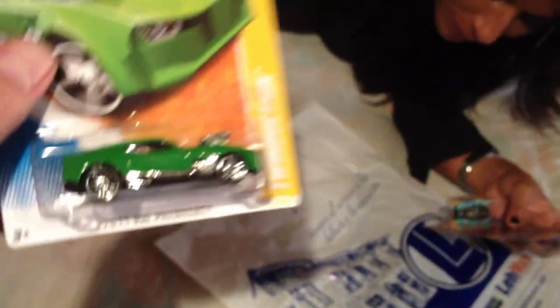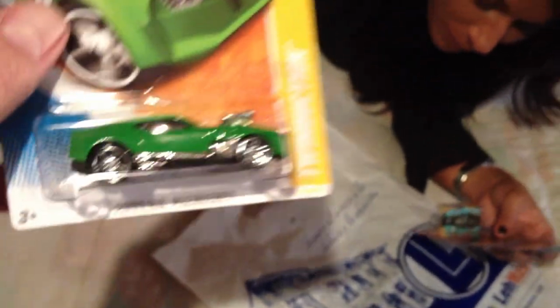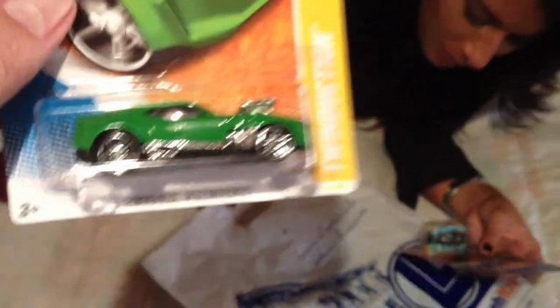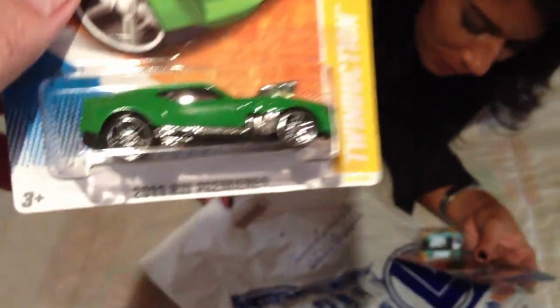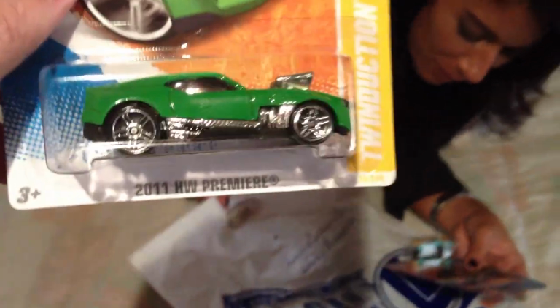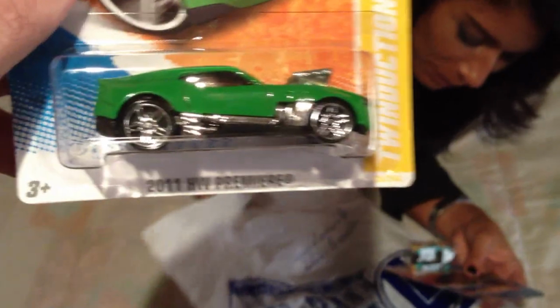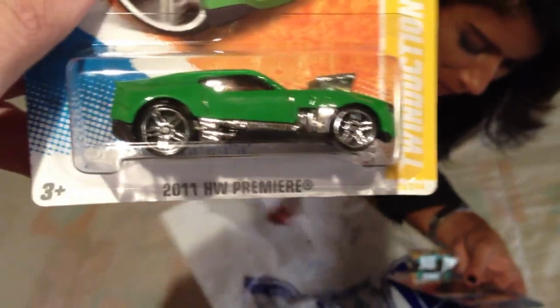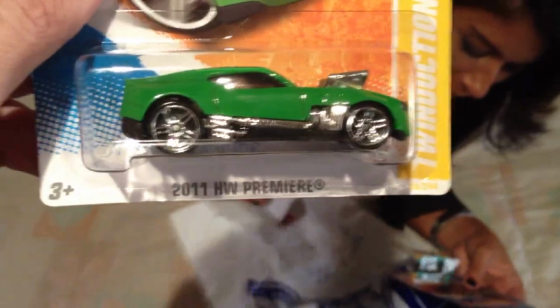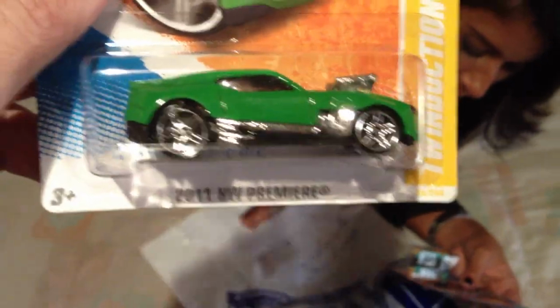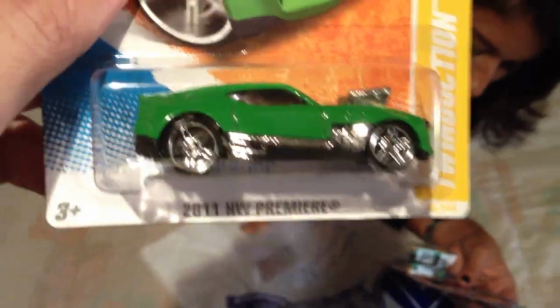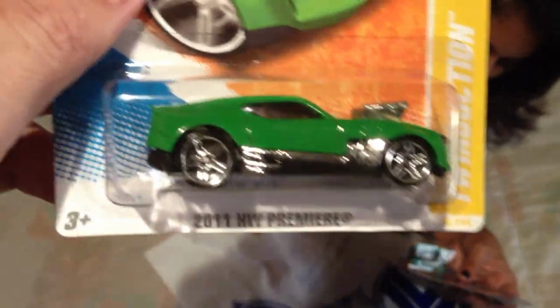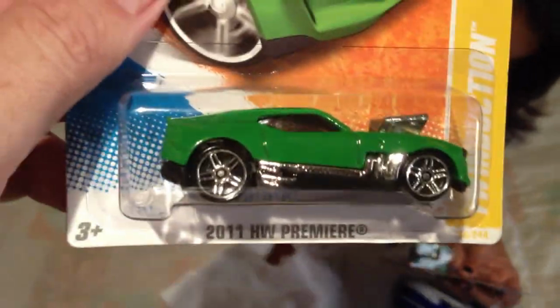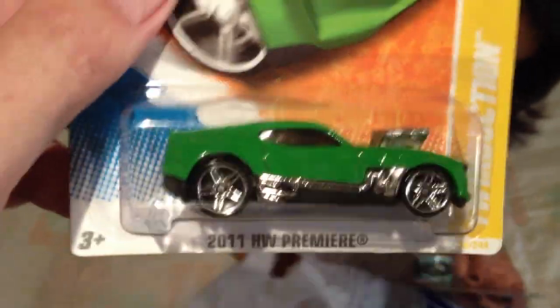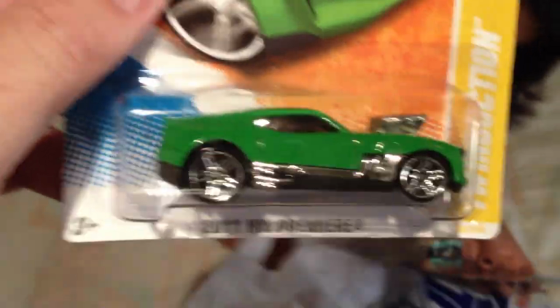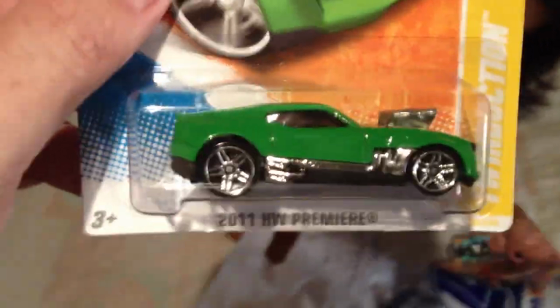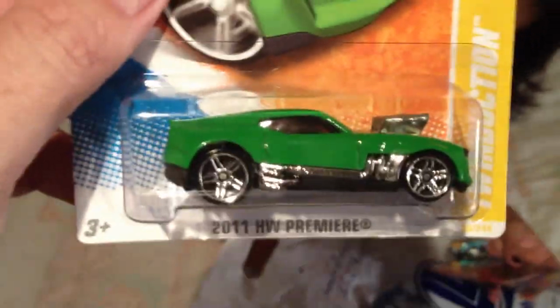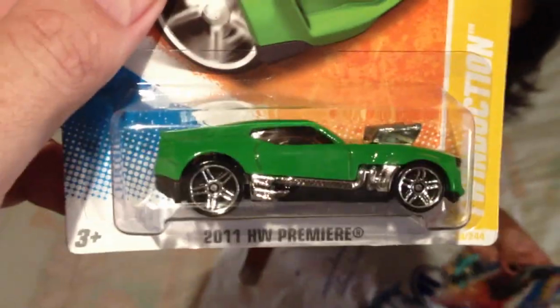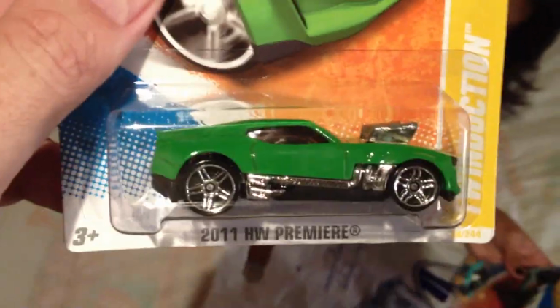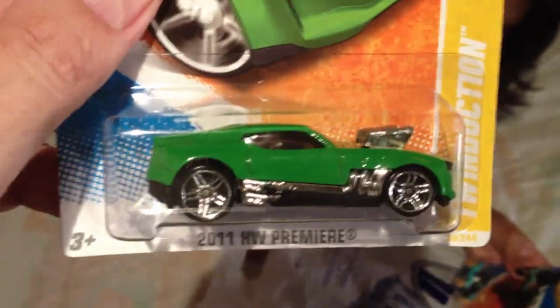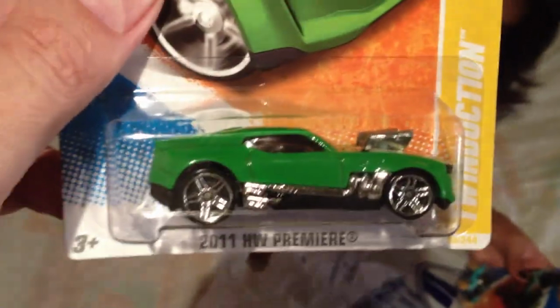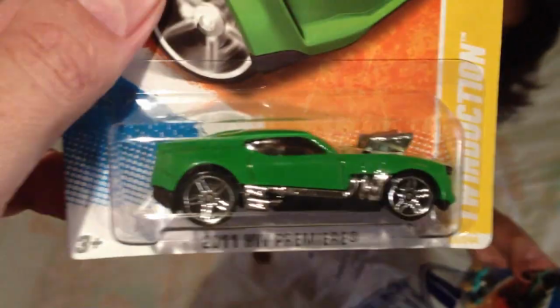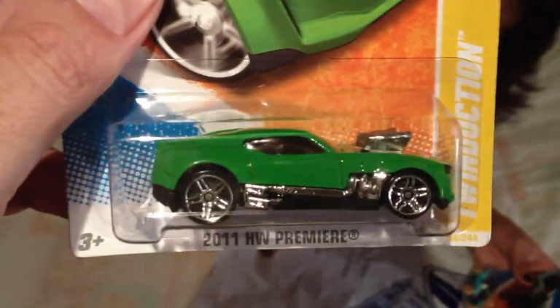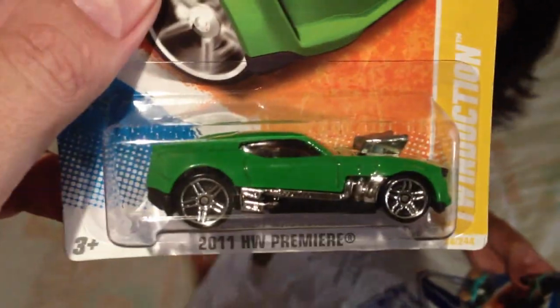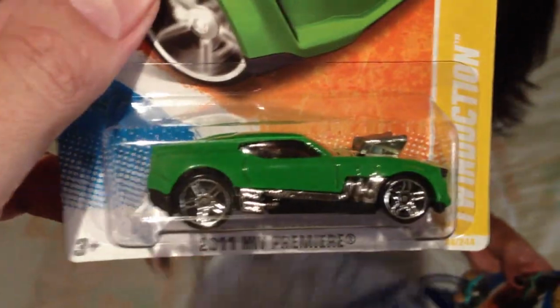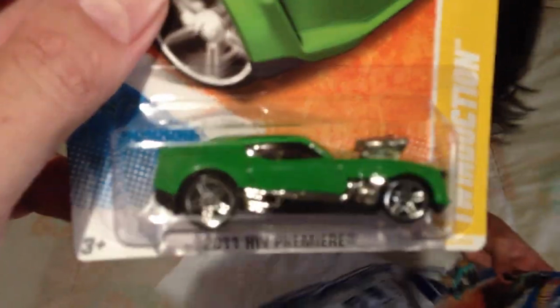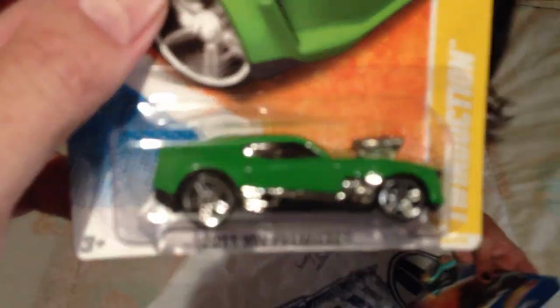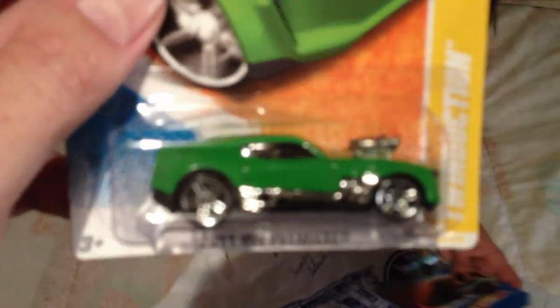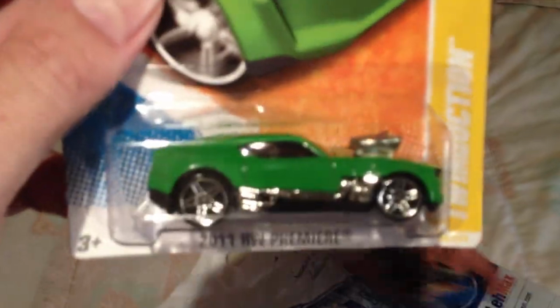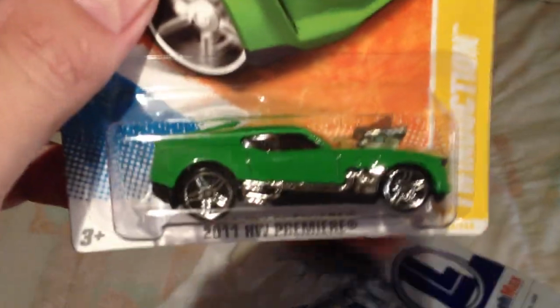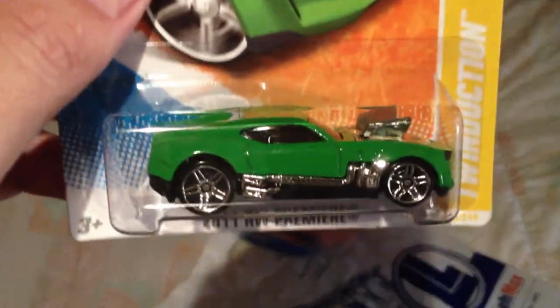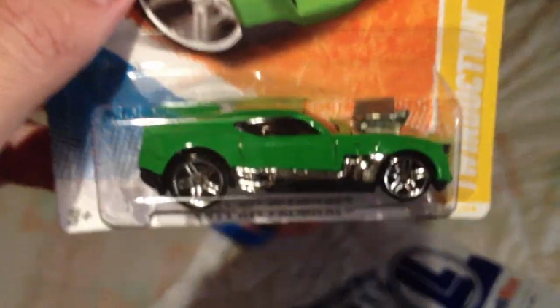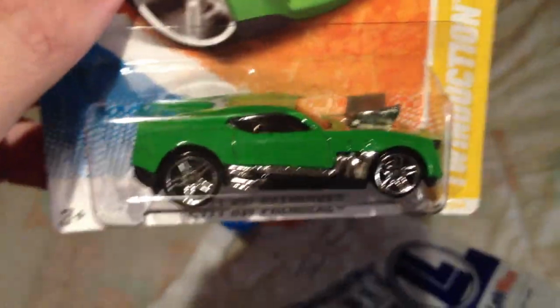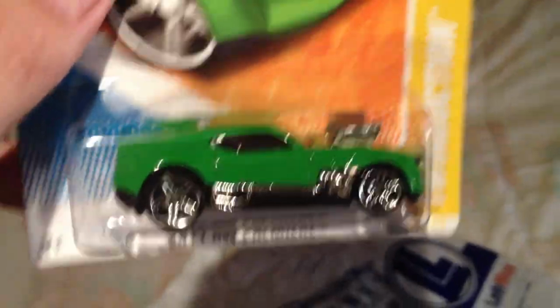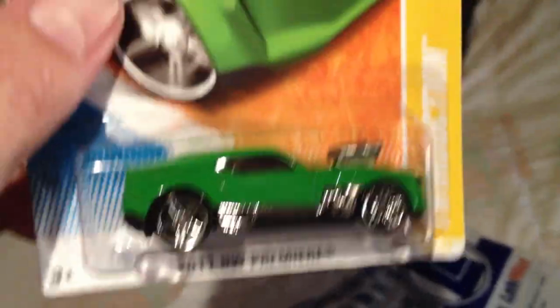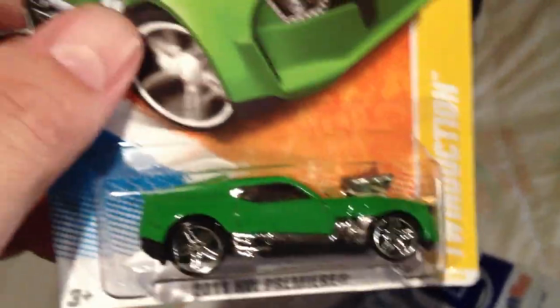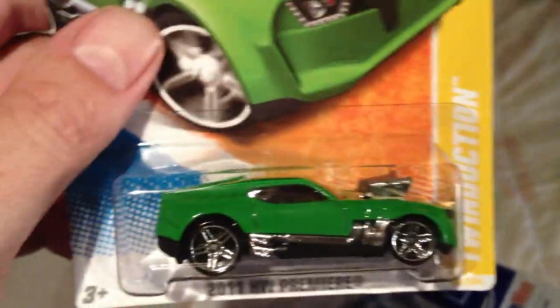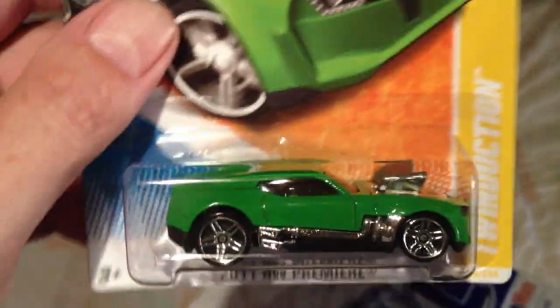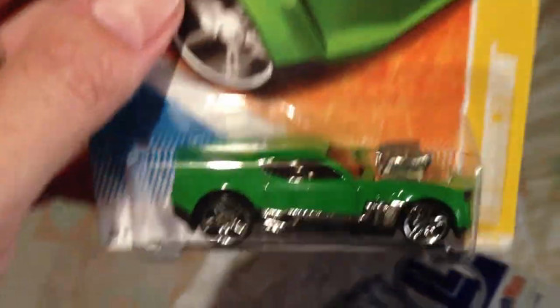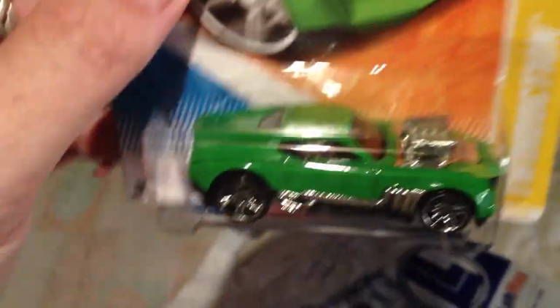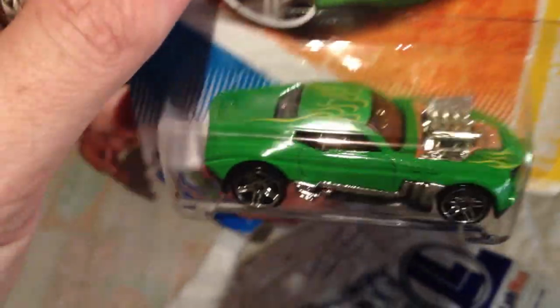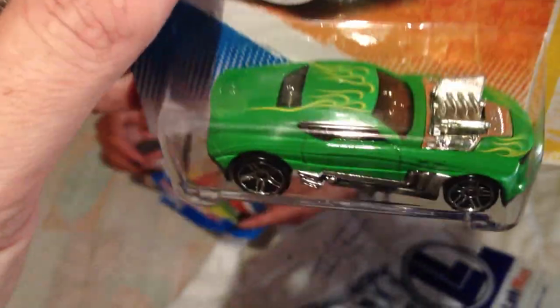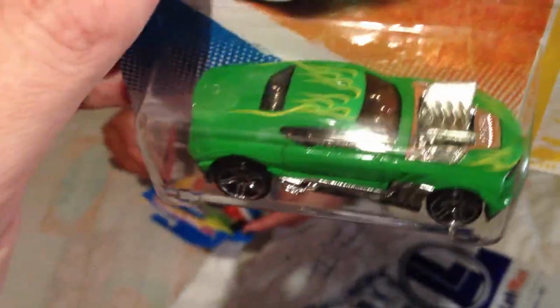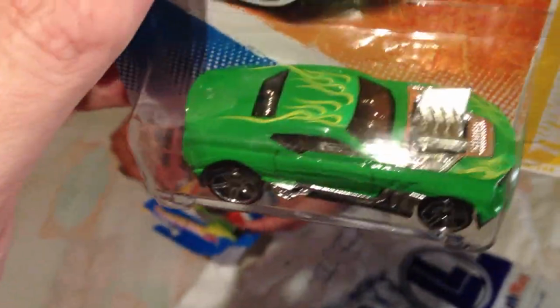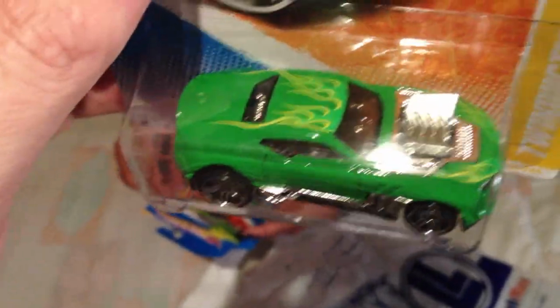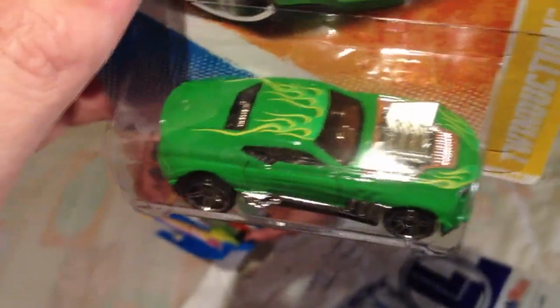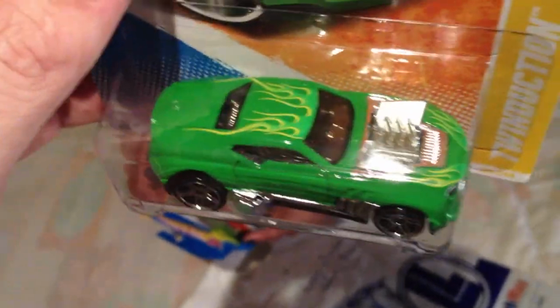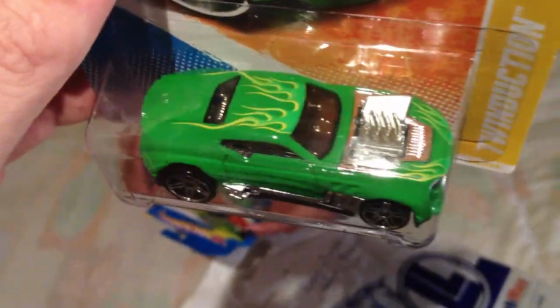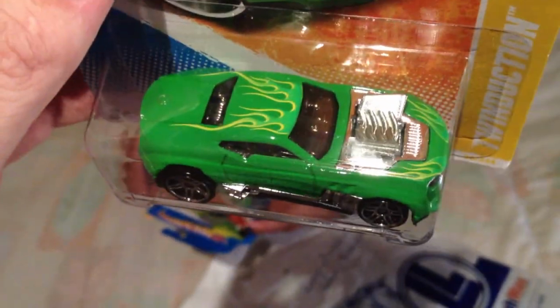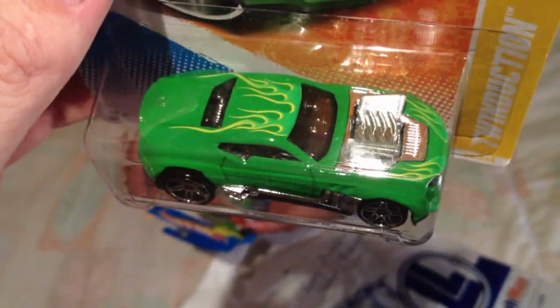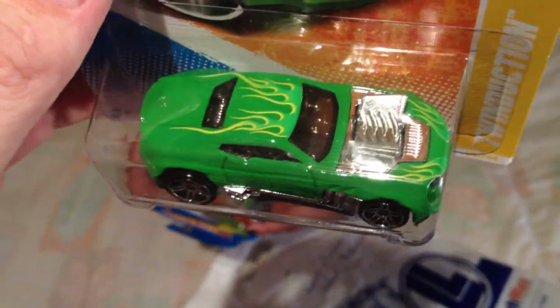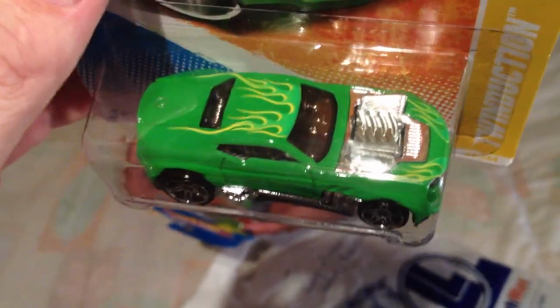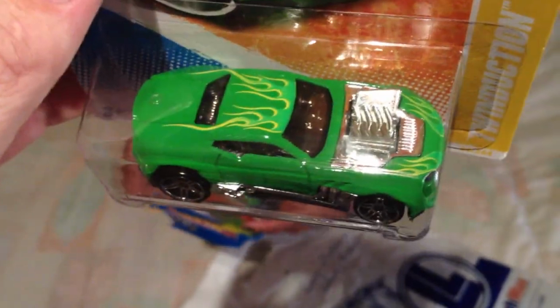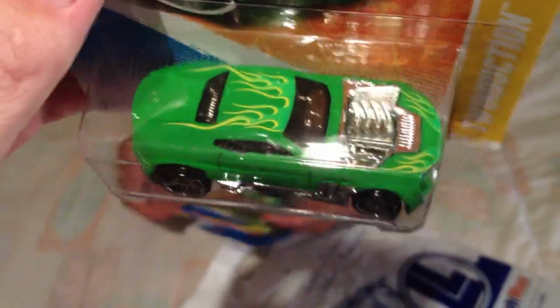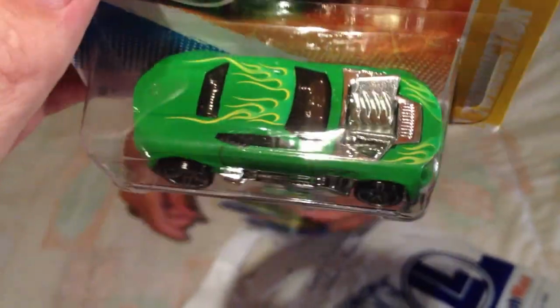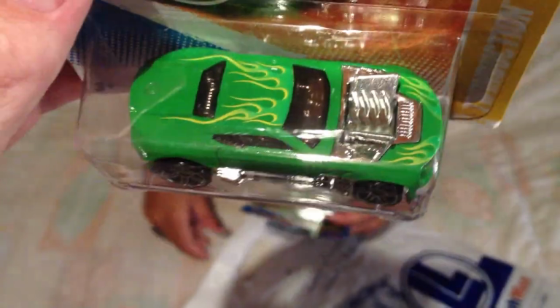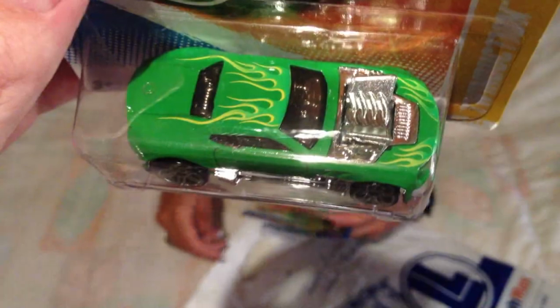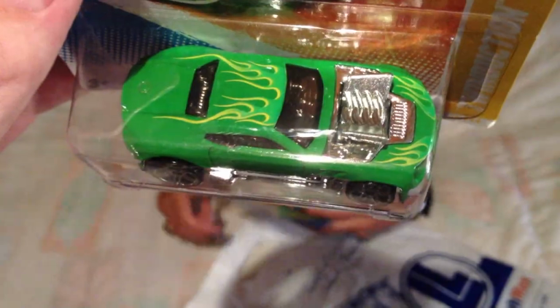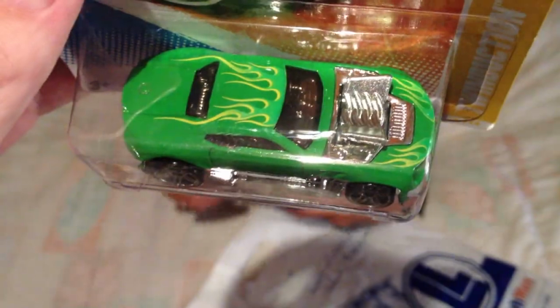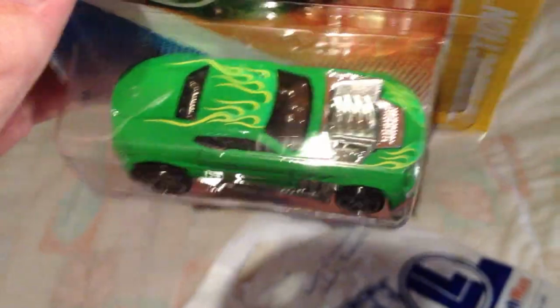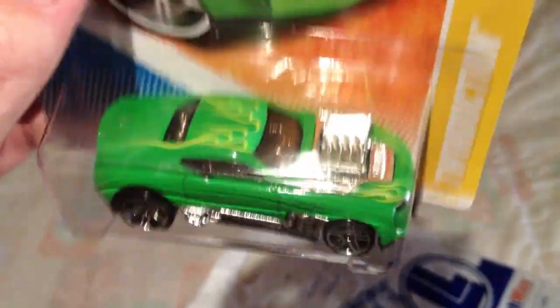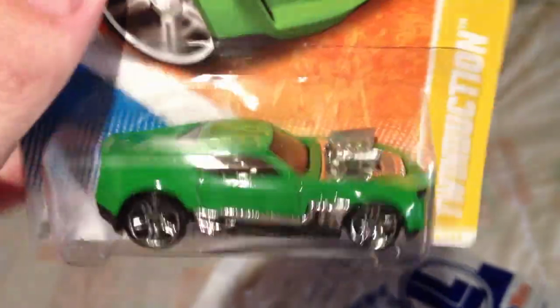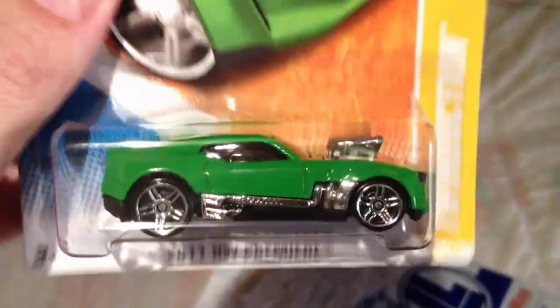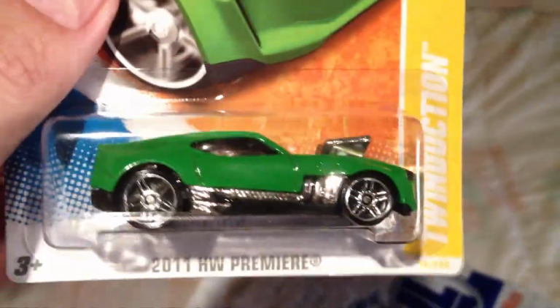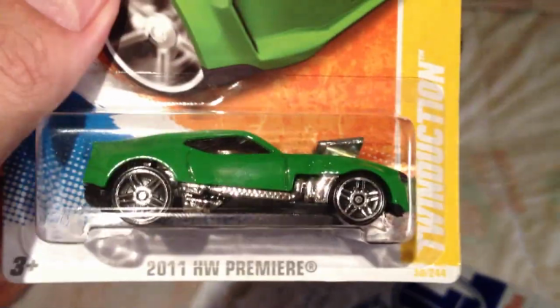Also the Twin Duction, which is a cool car. This one's from the 2011, but I did not have it.